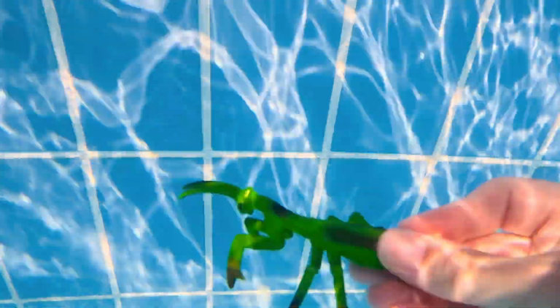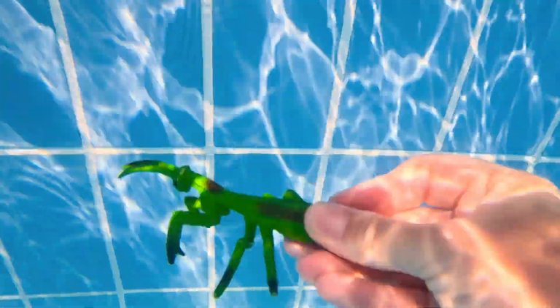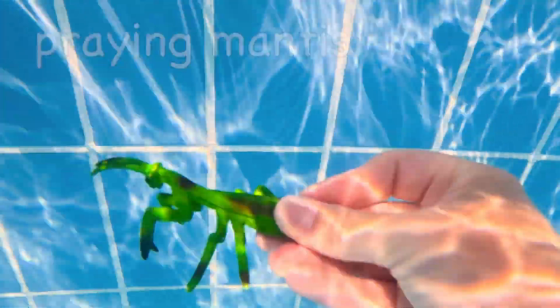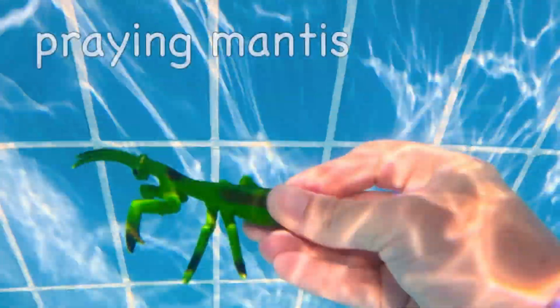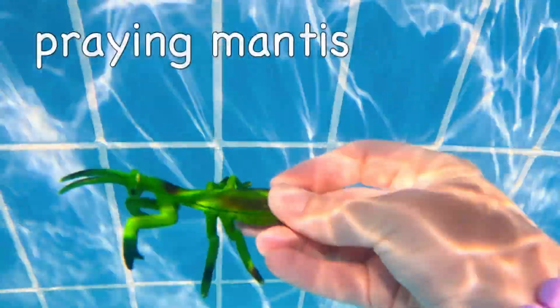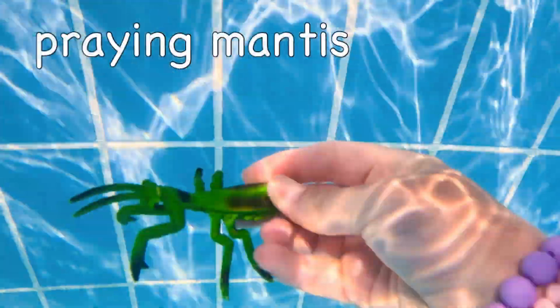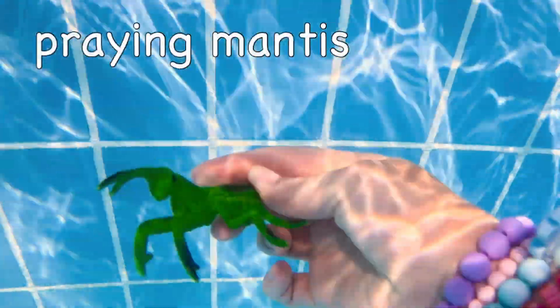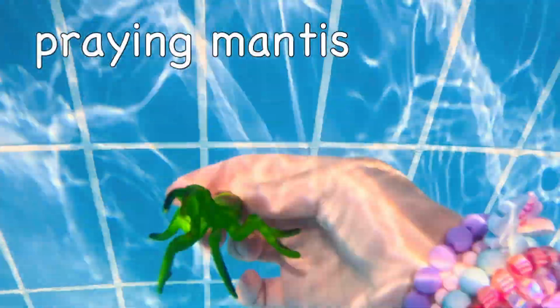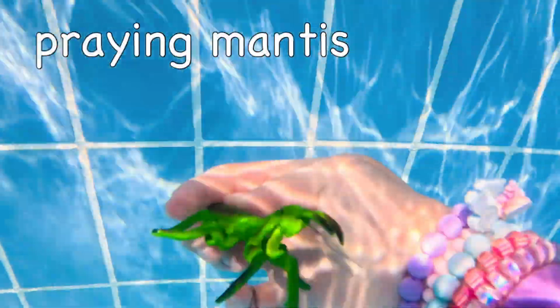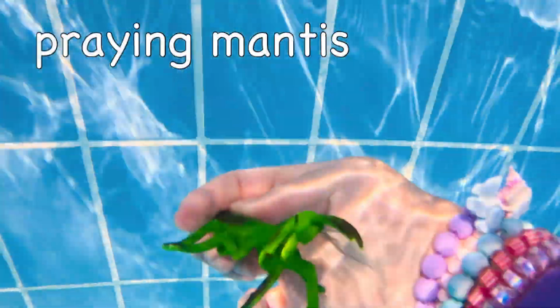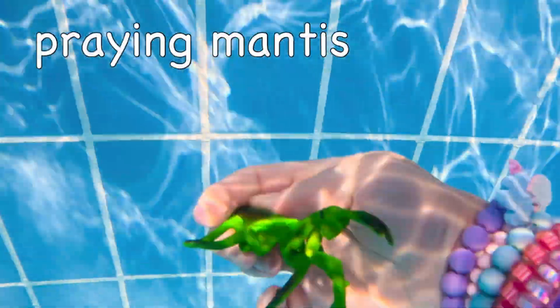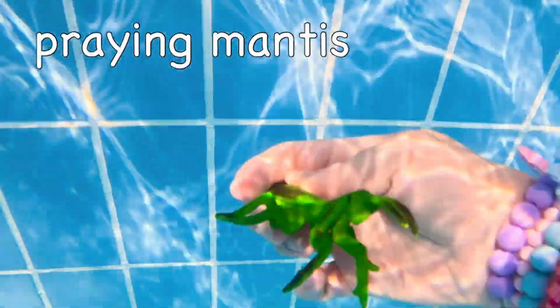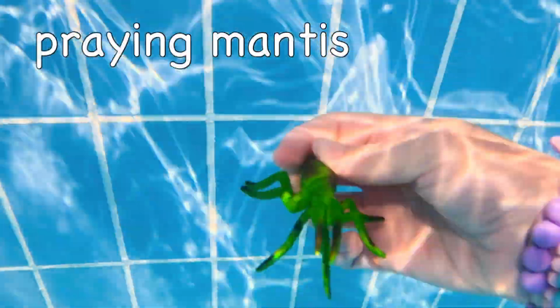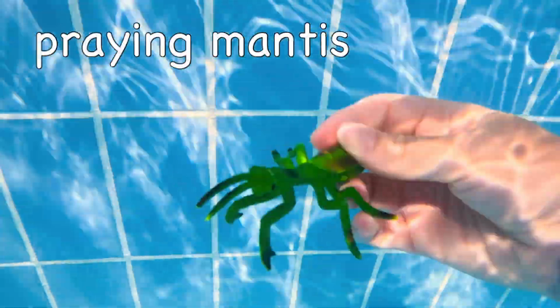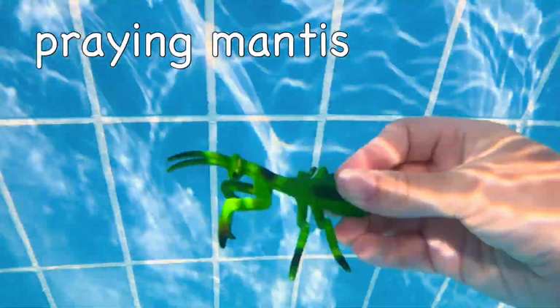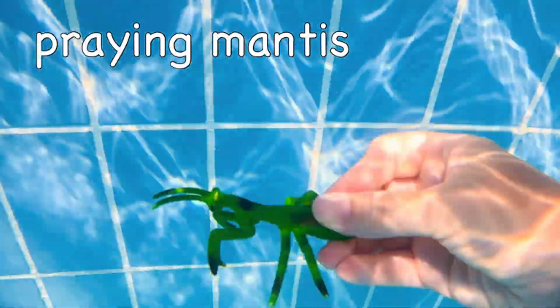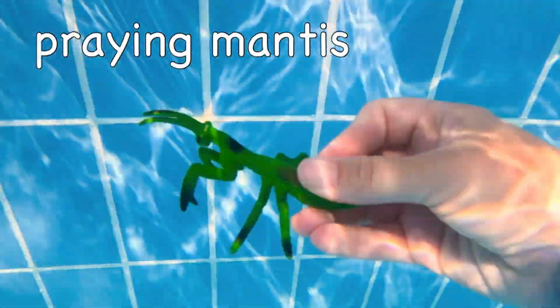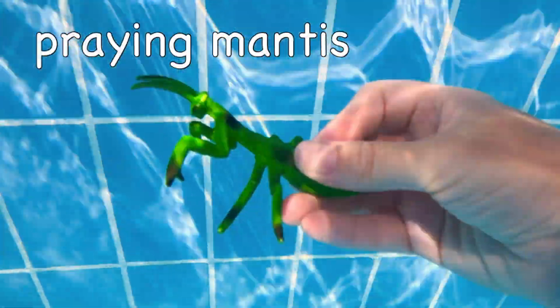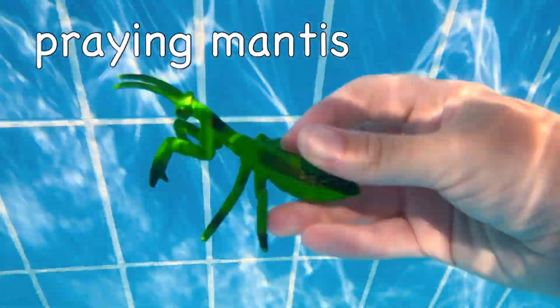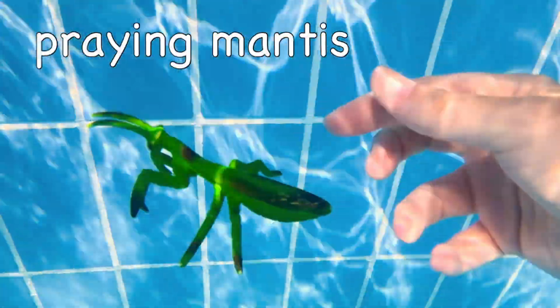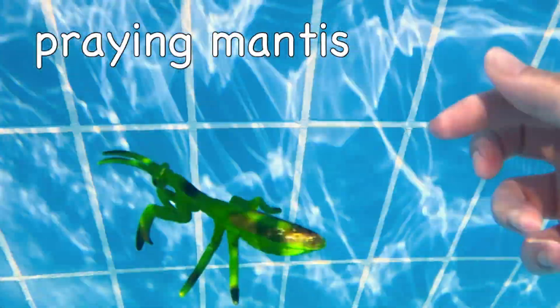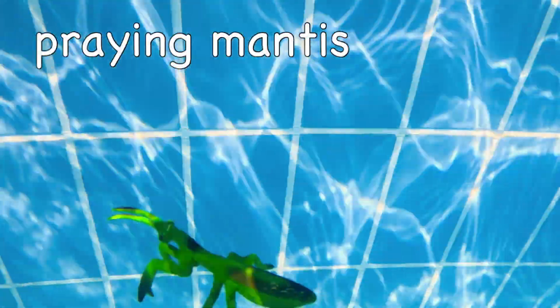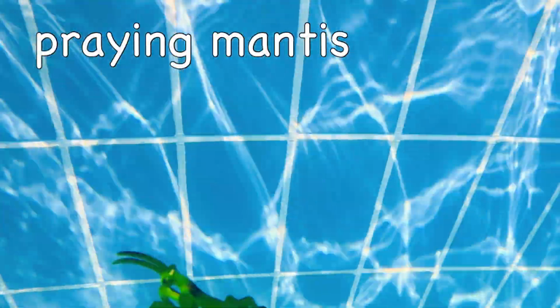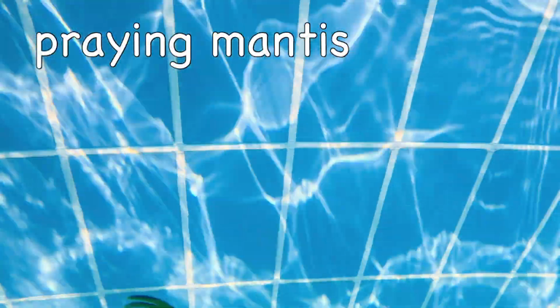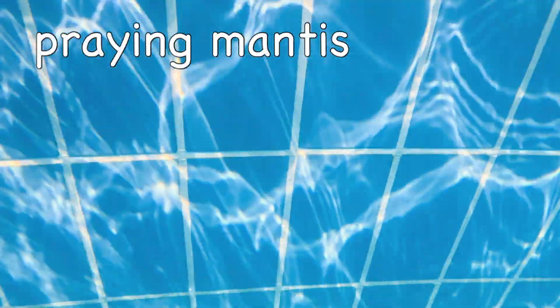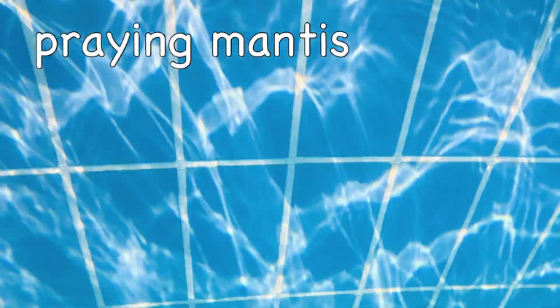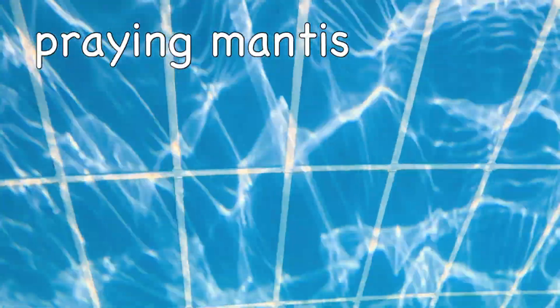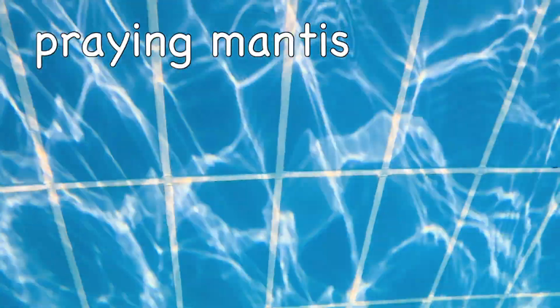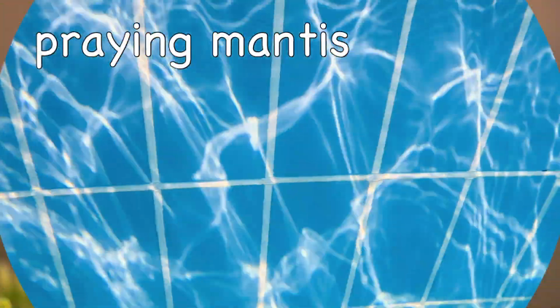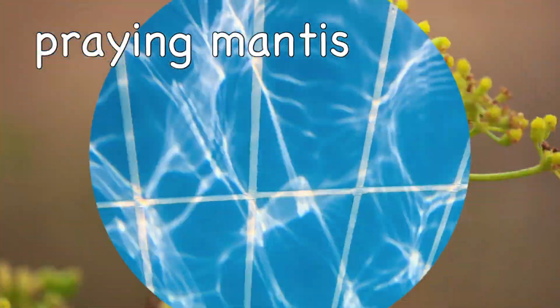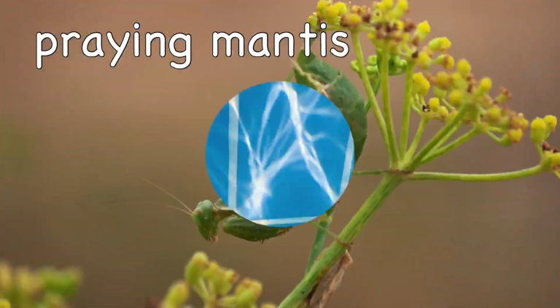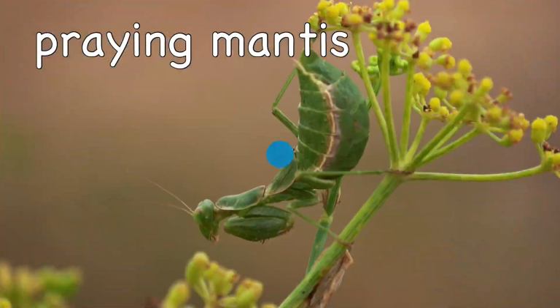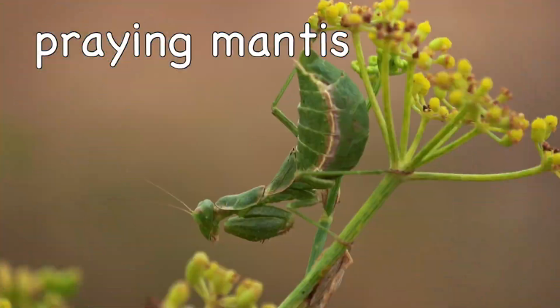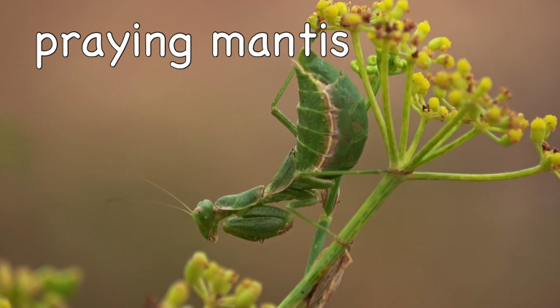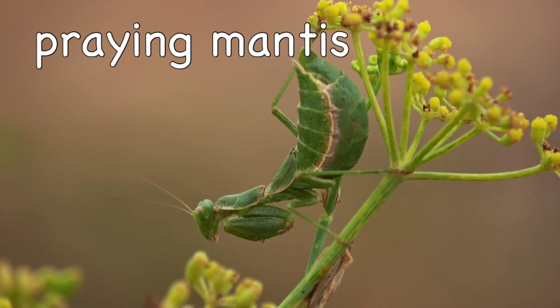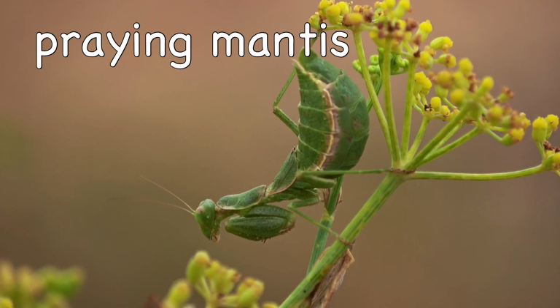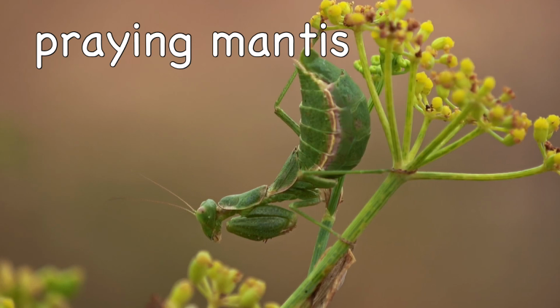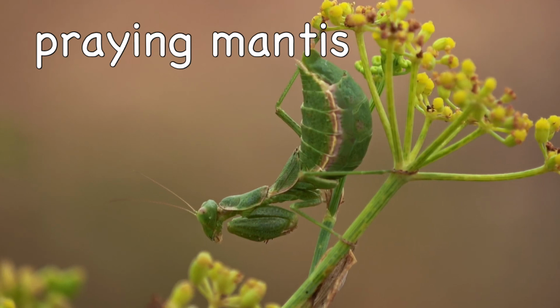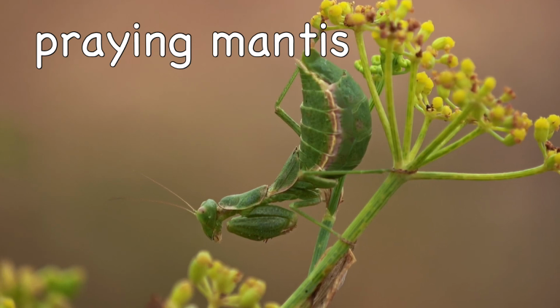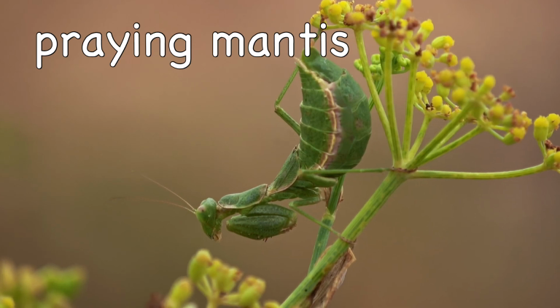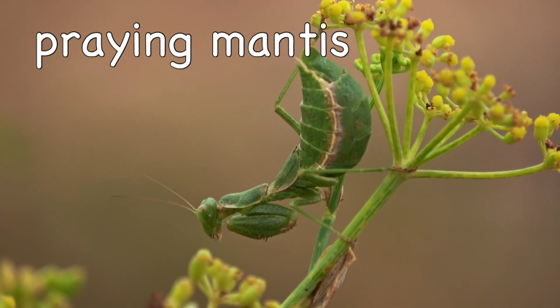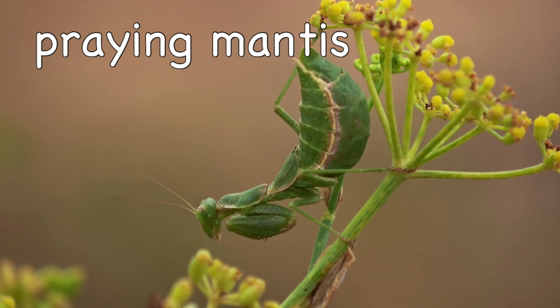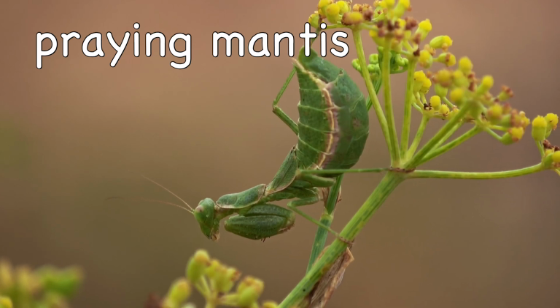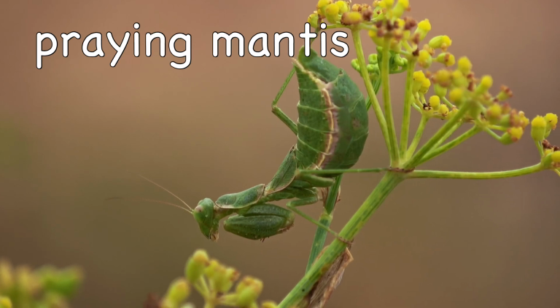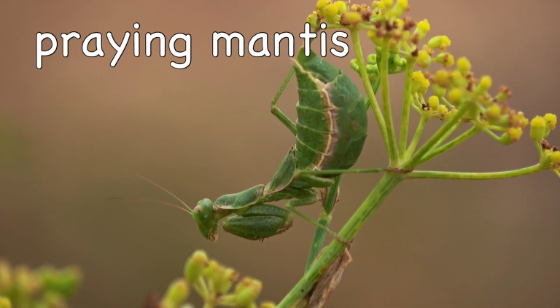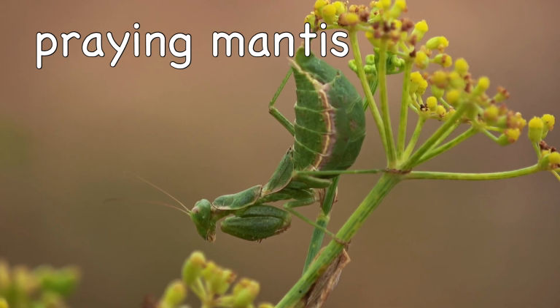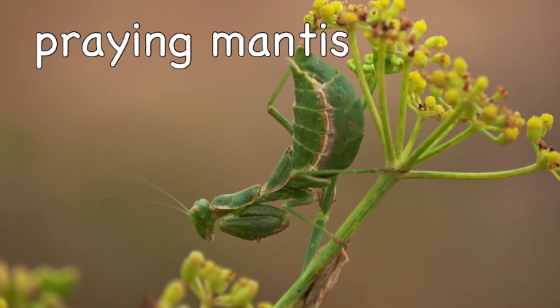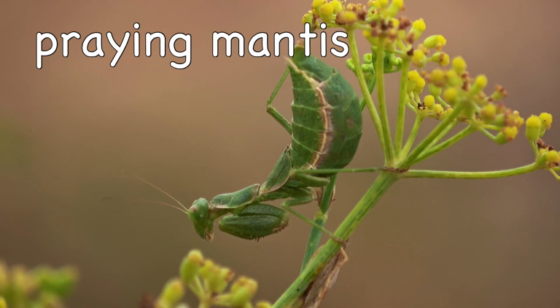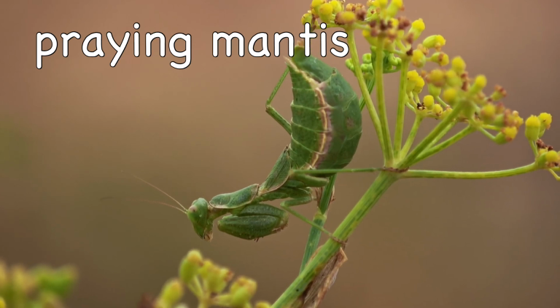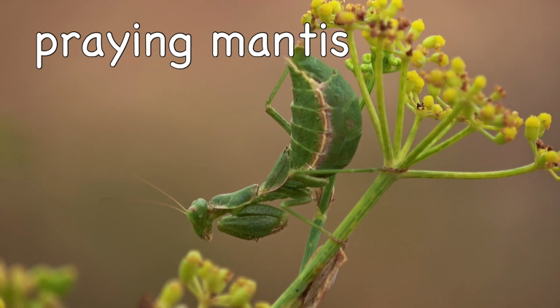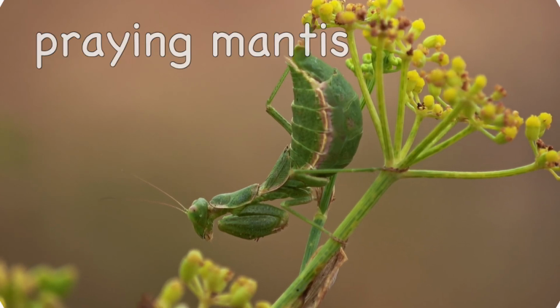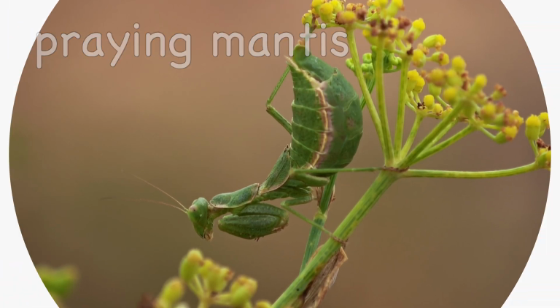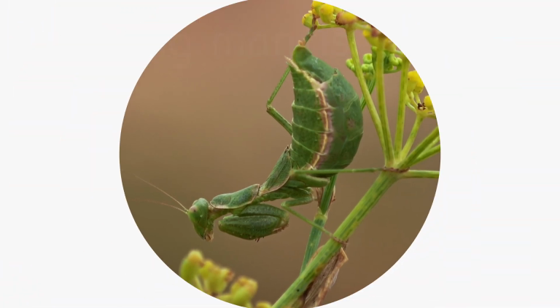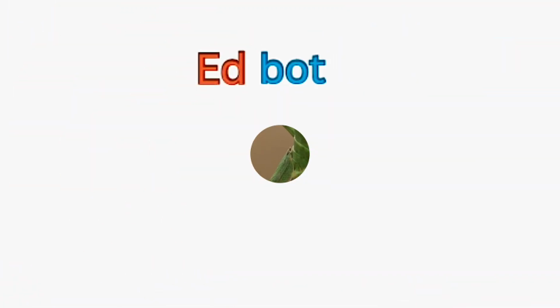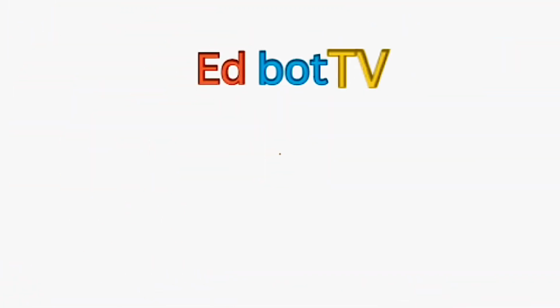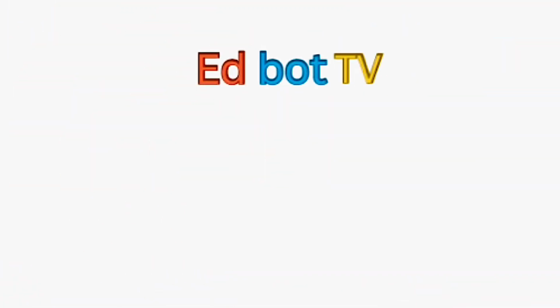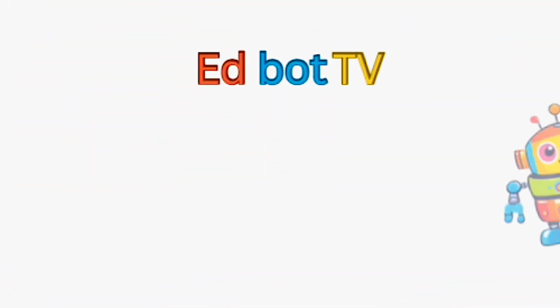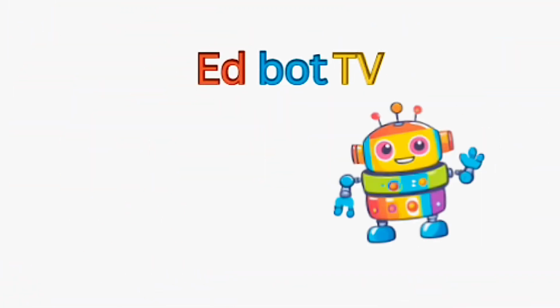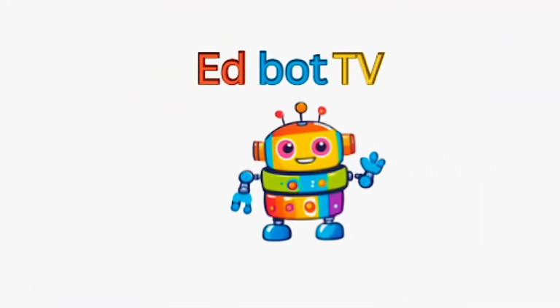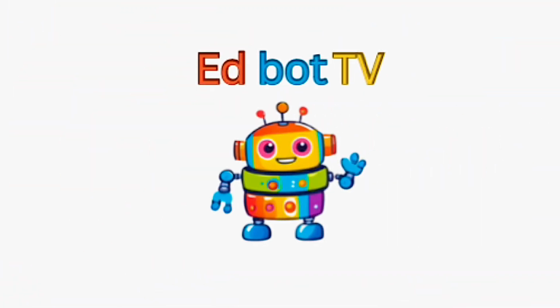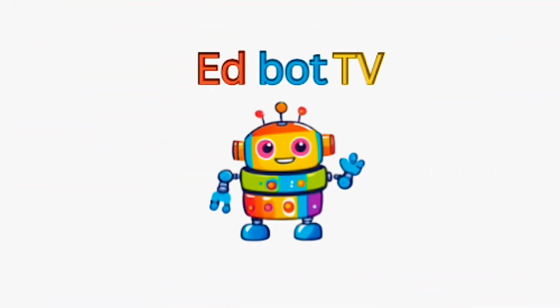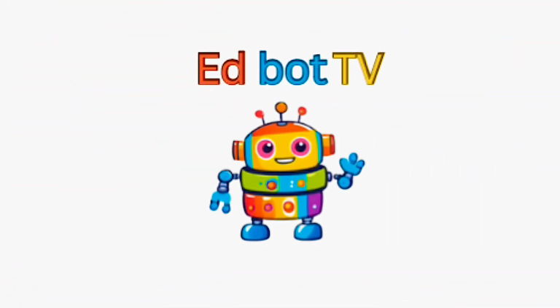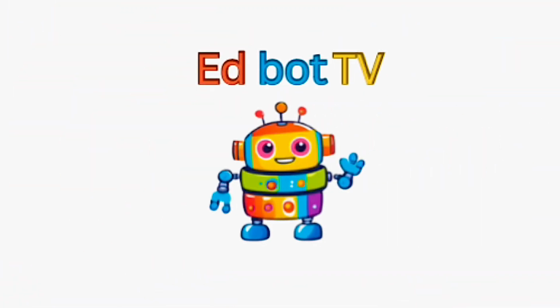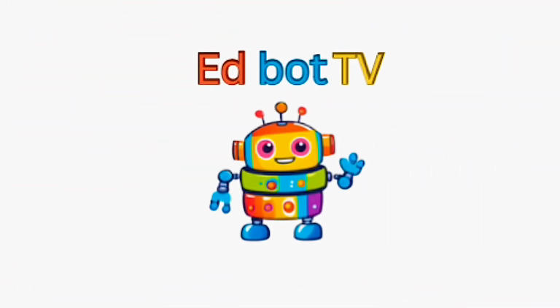Plain Mantis! It sinks! Thanks so much for watching everyone!